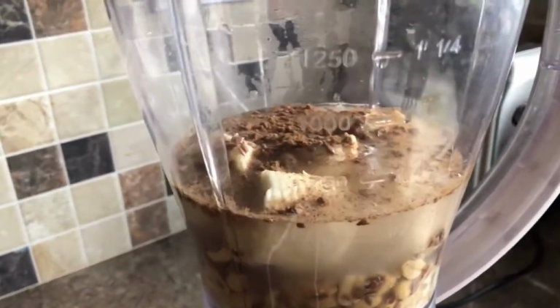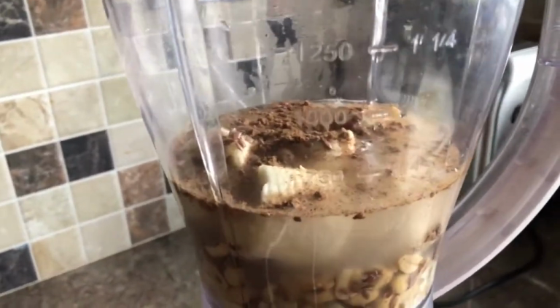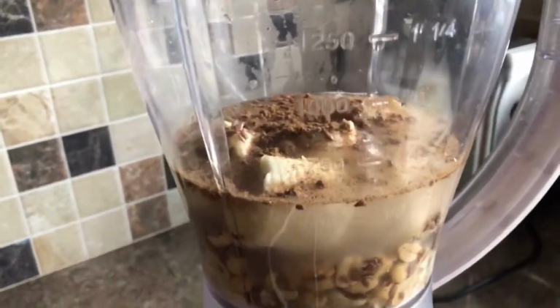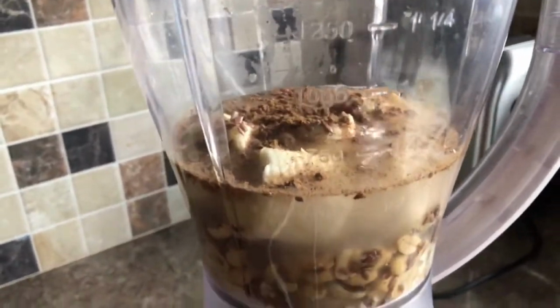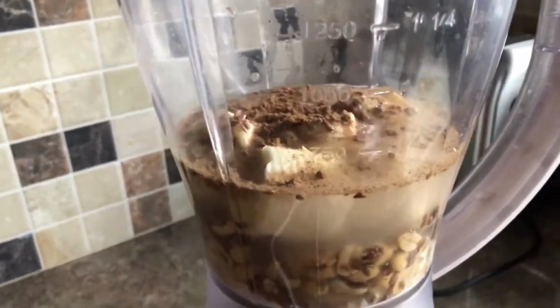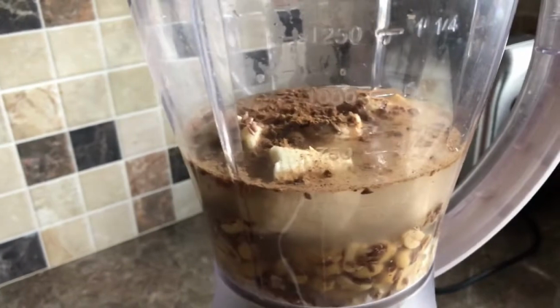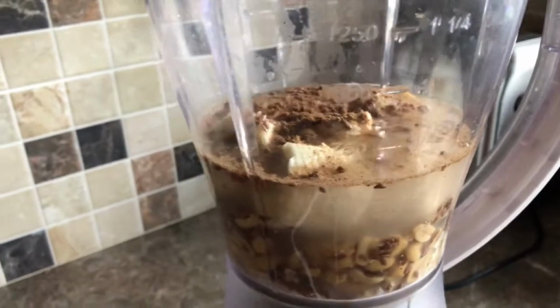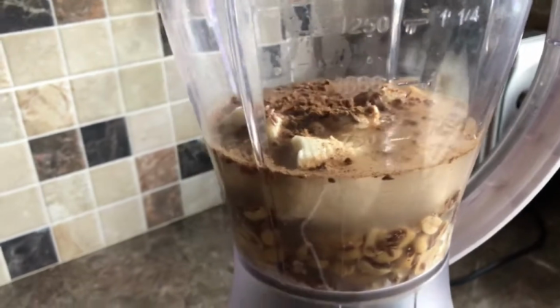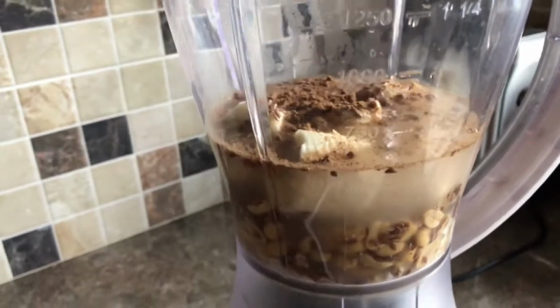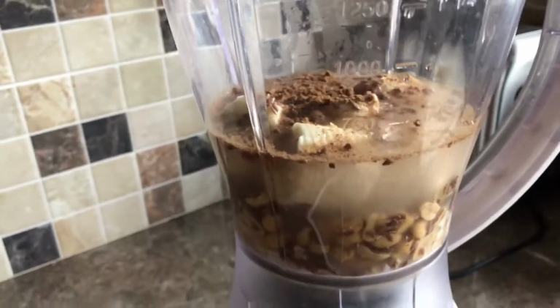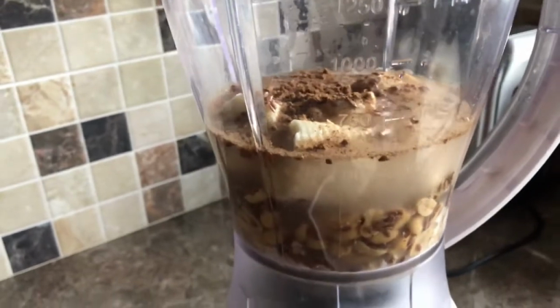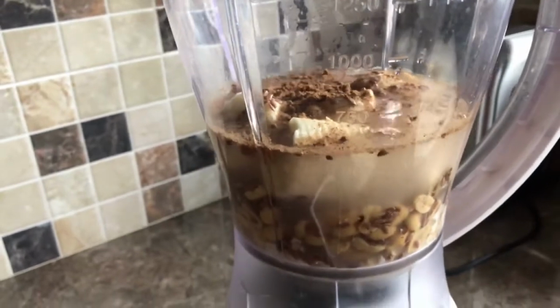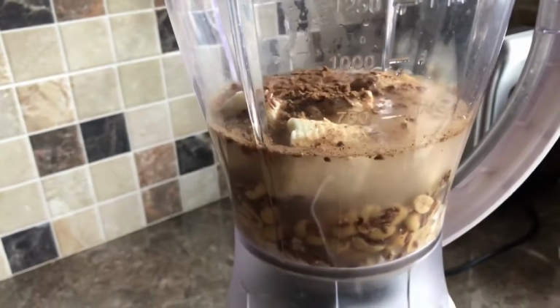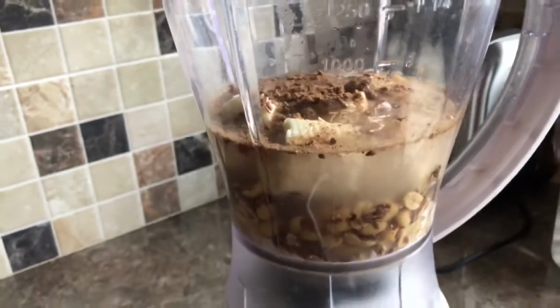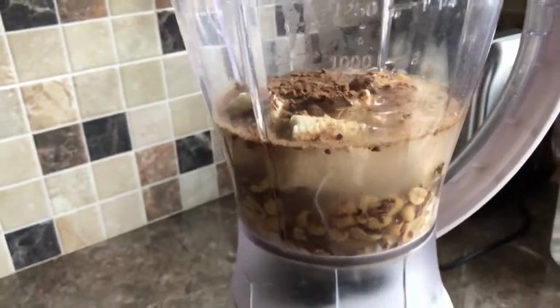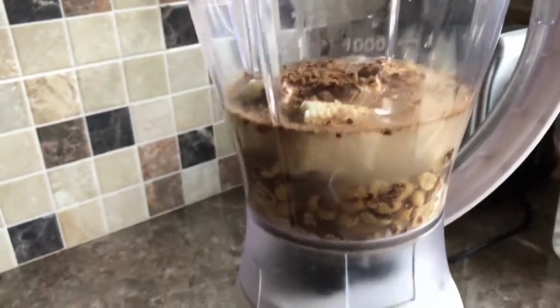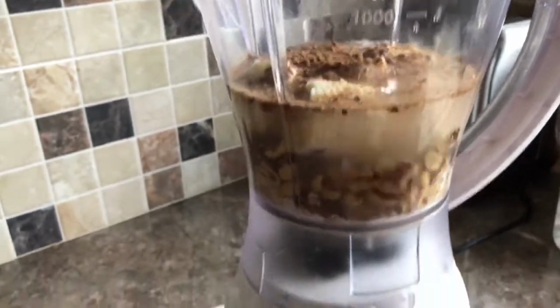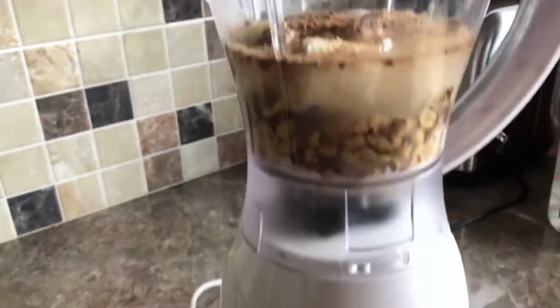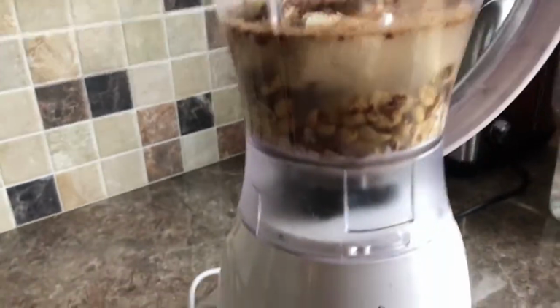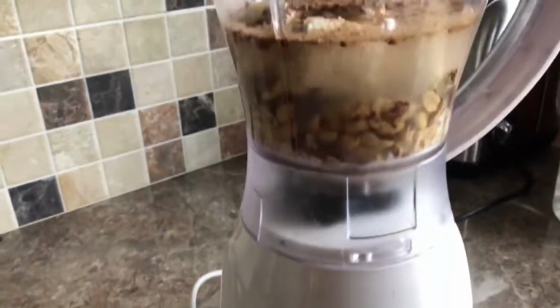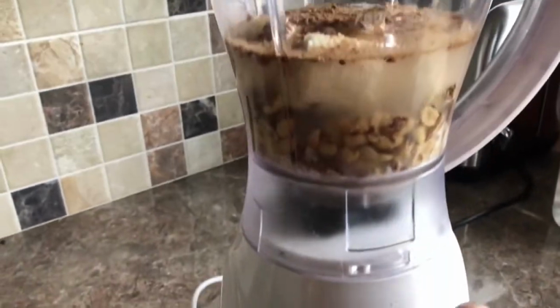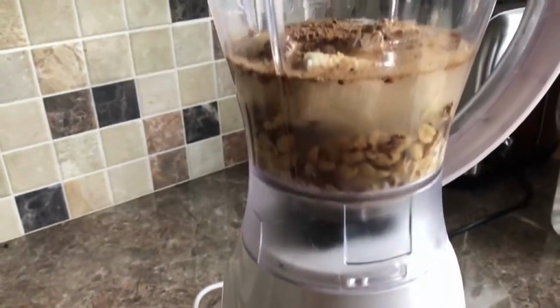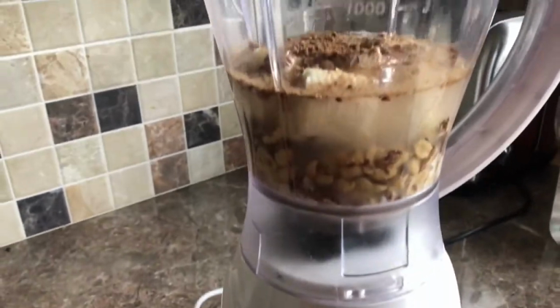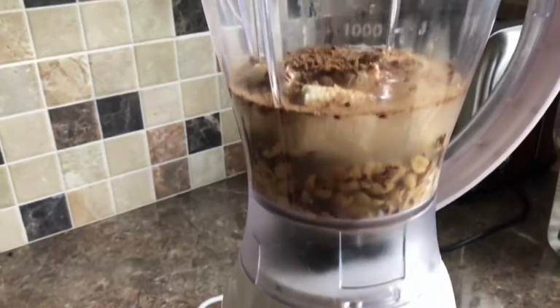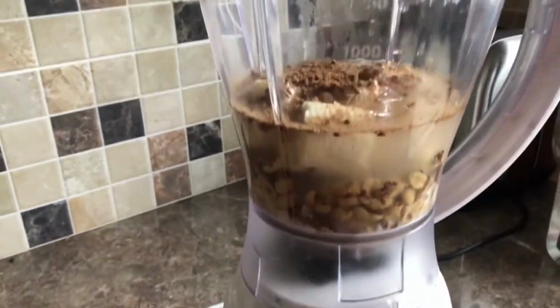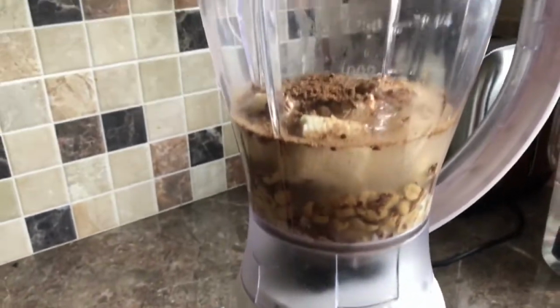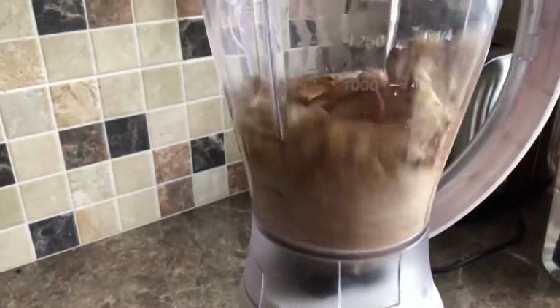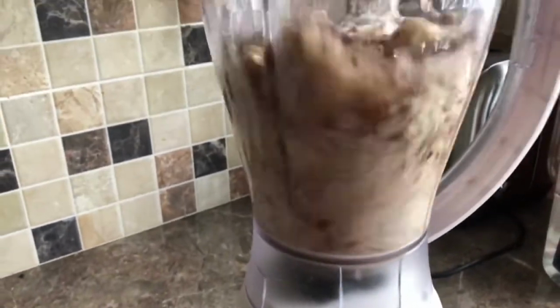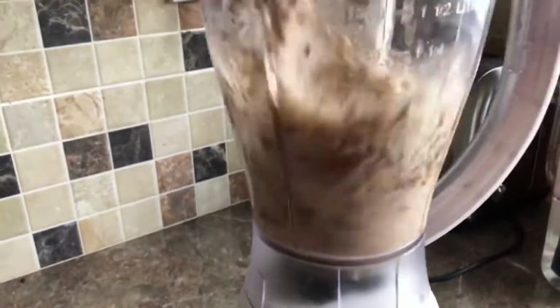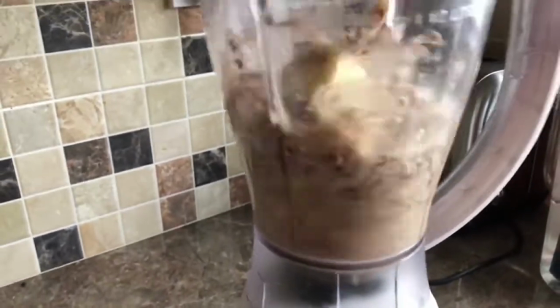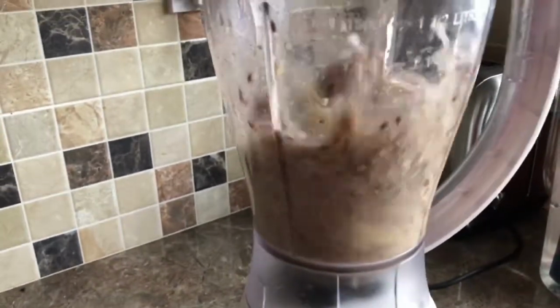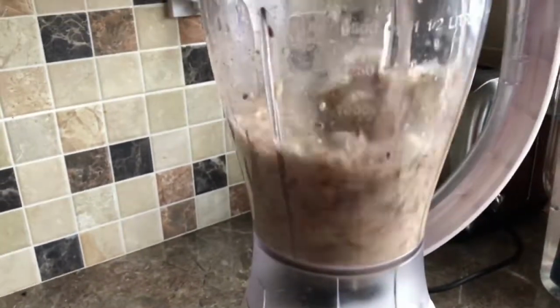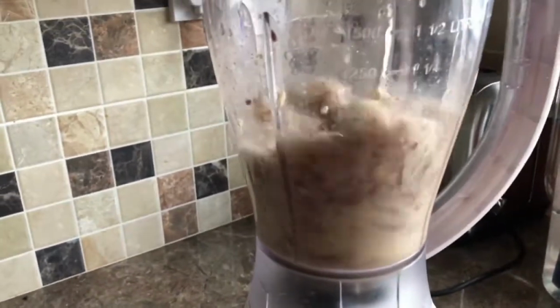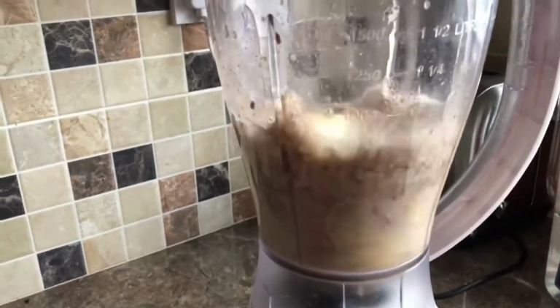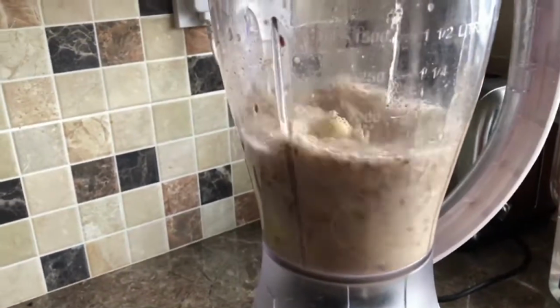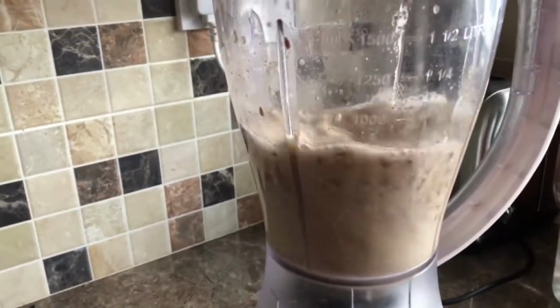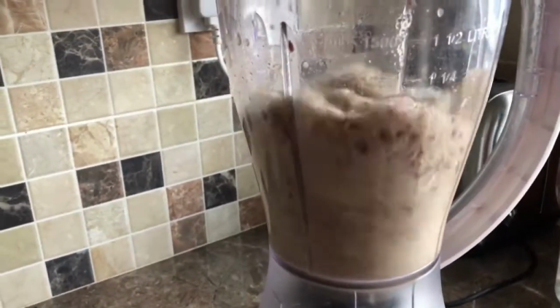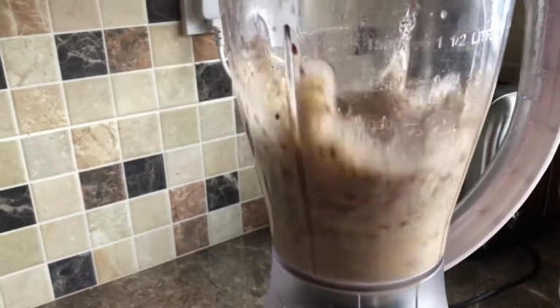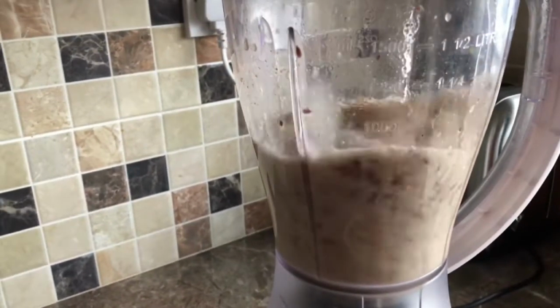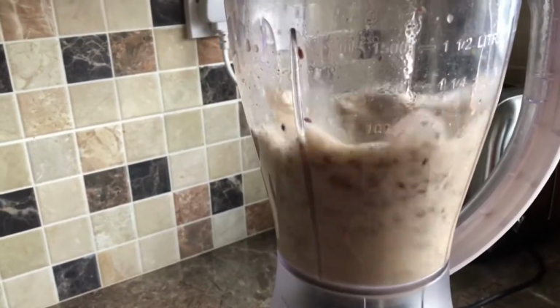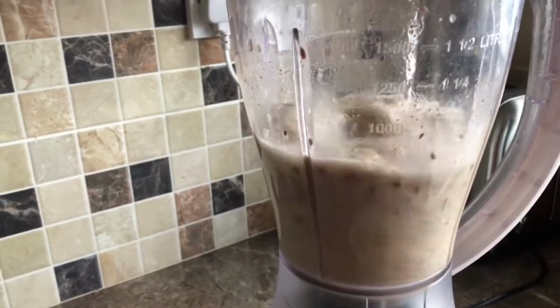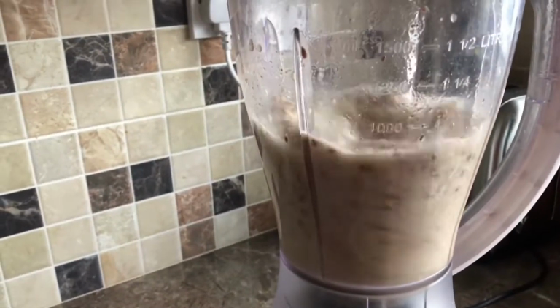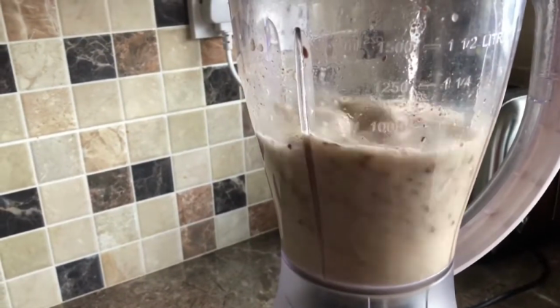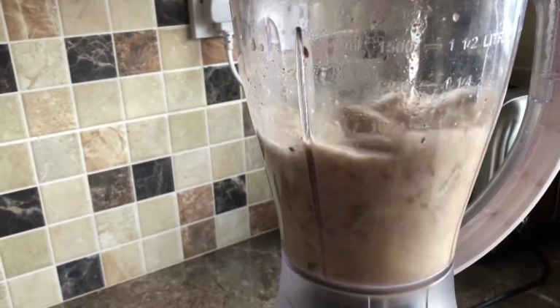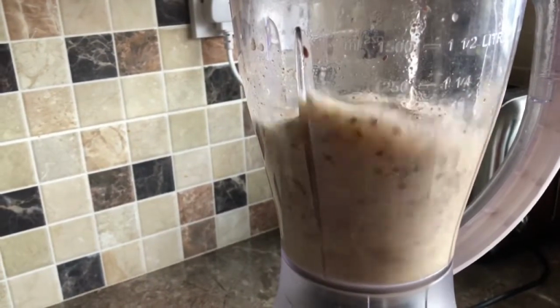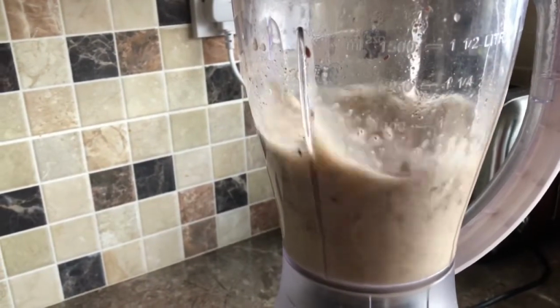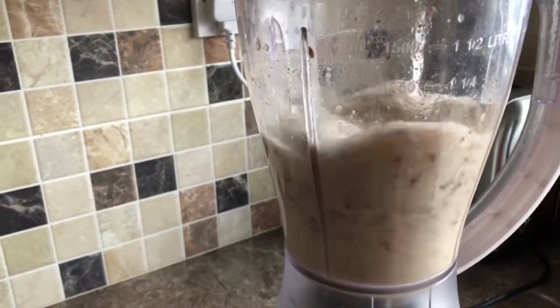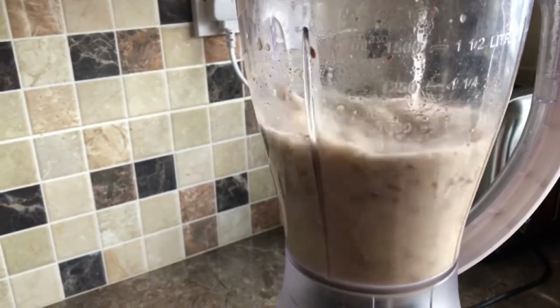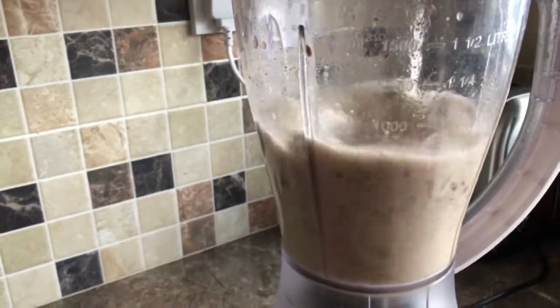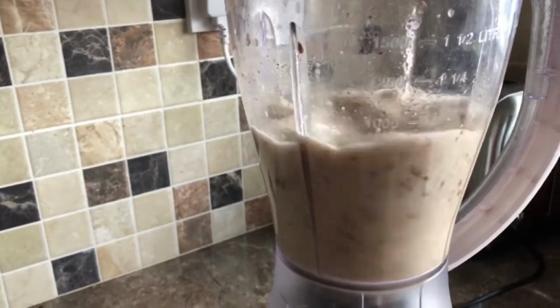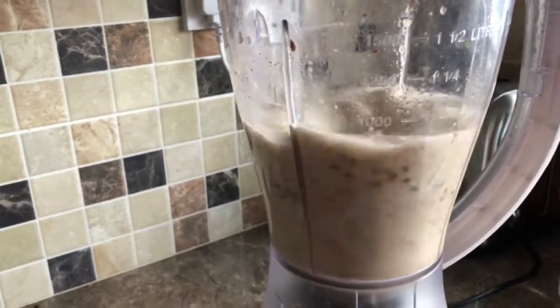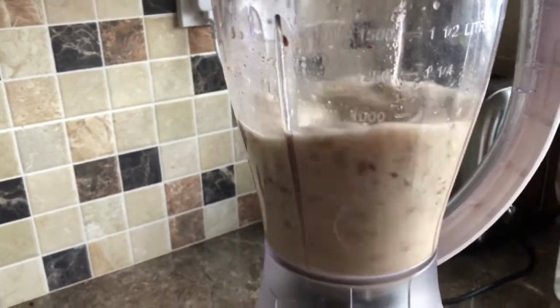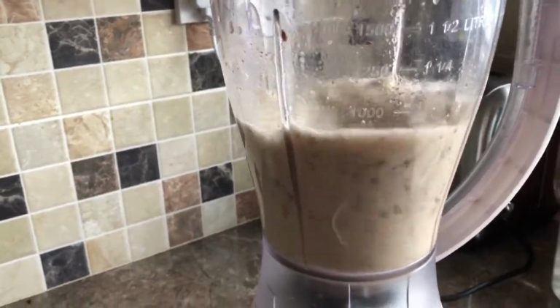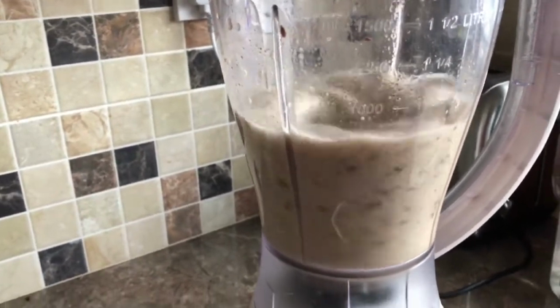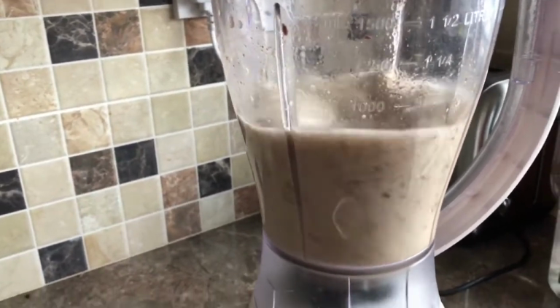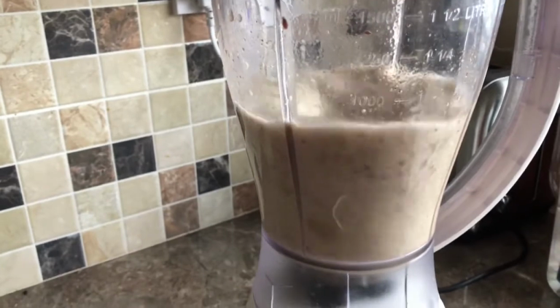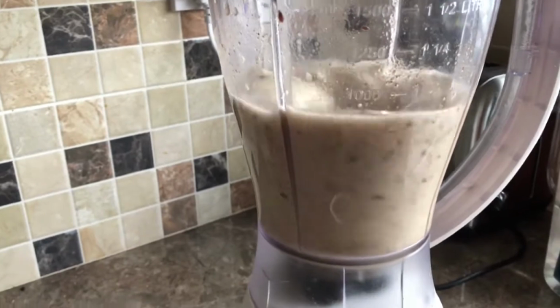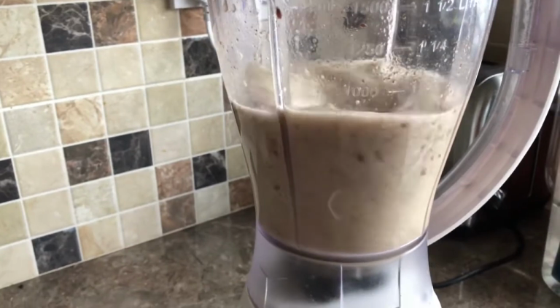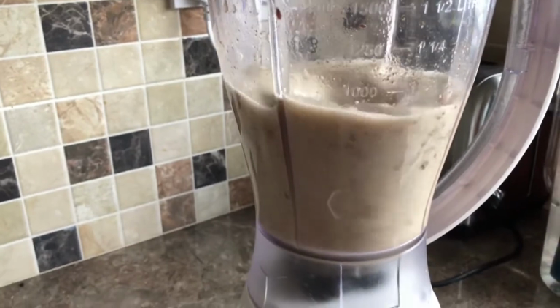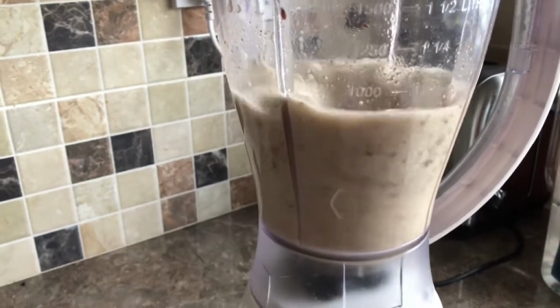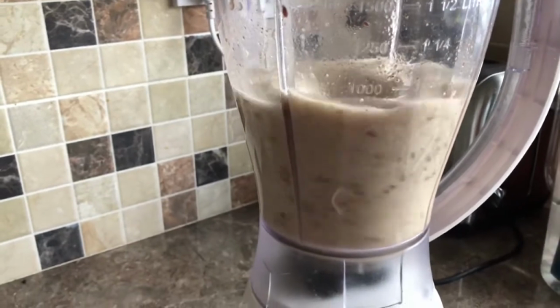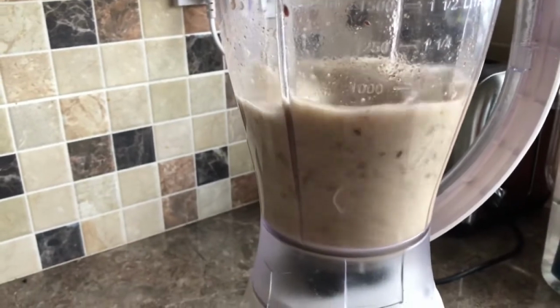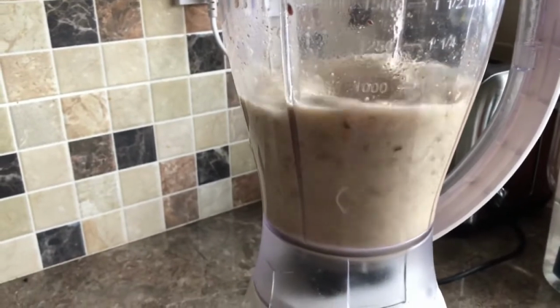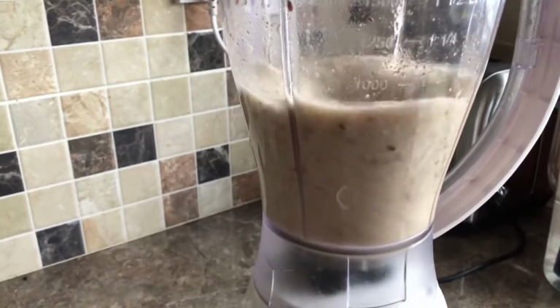I put everything into the blender and that's all - everything is in the blender and we're ready to go.